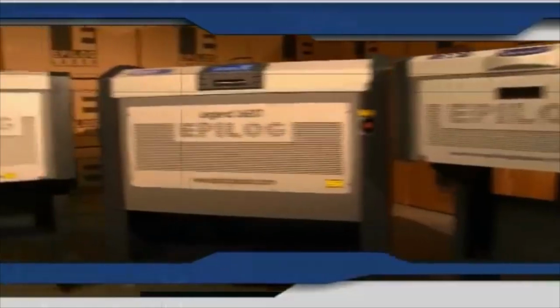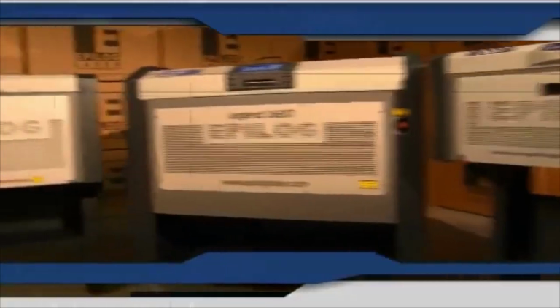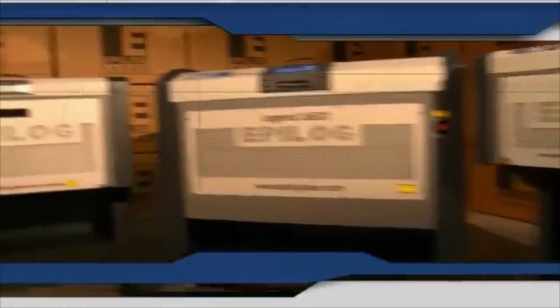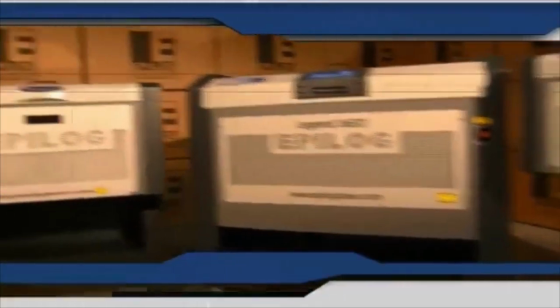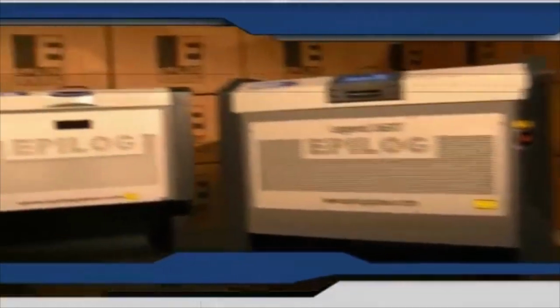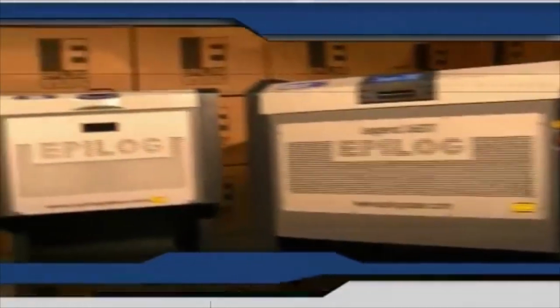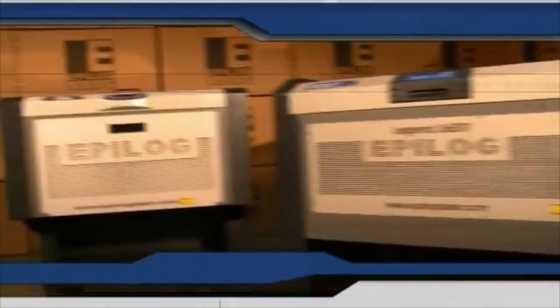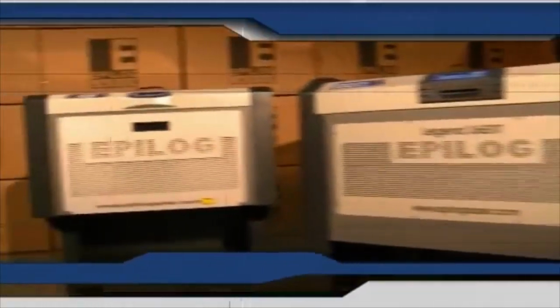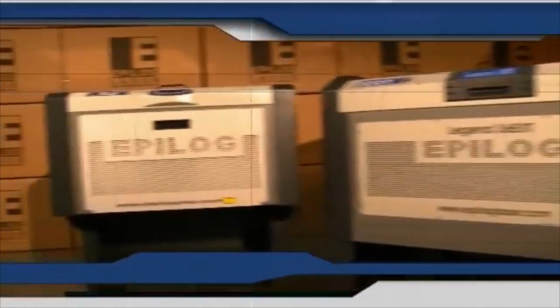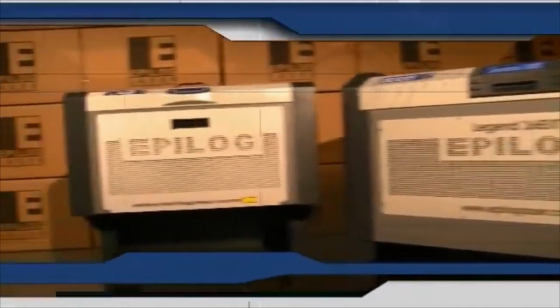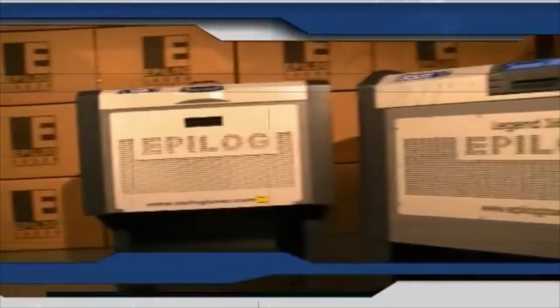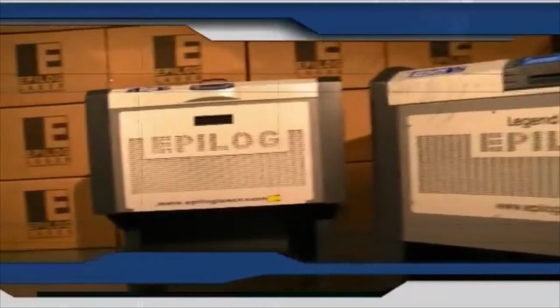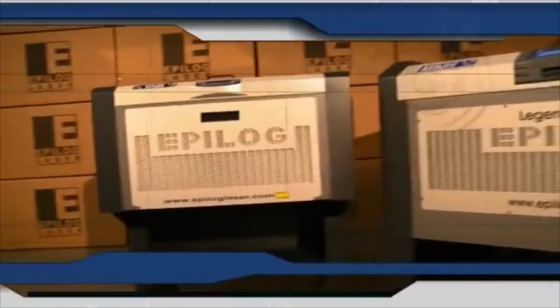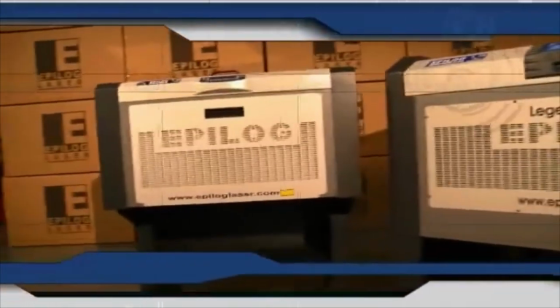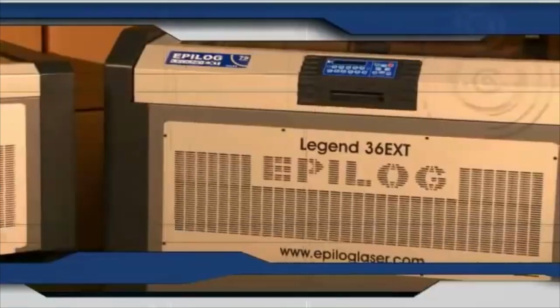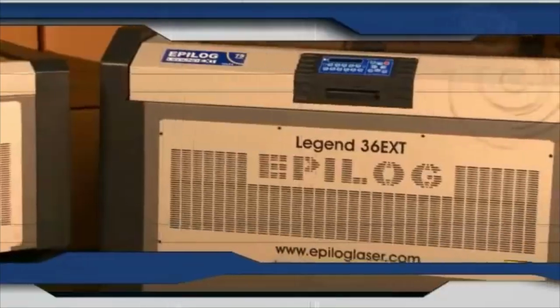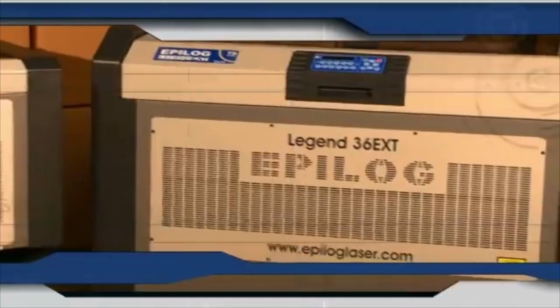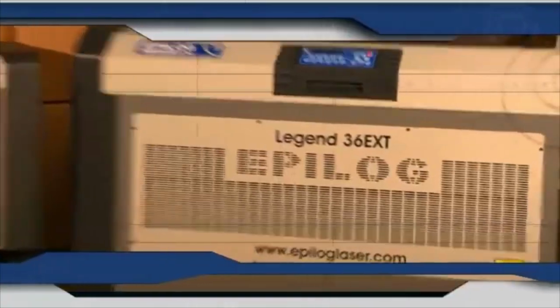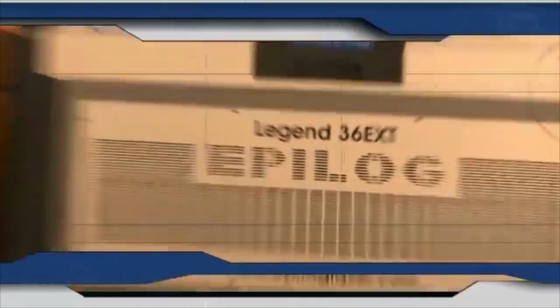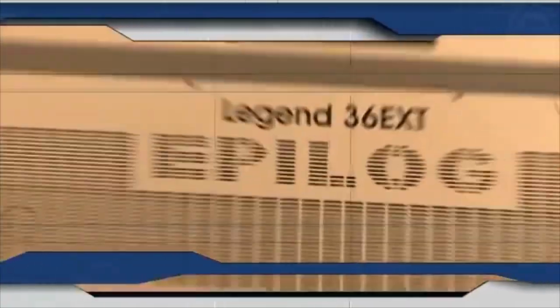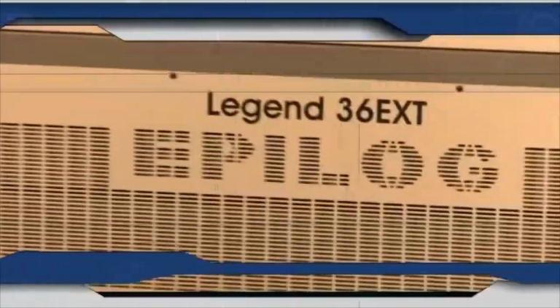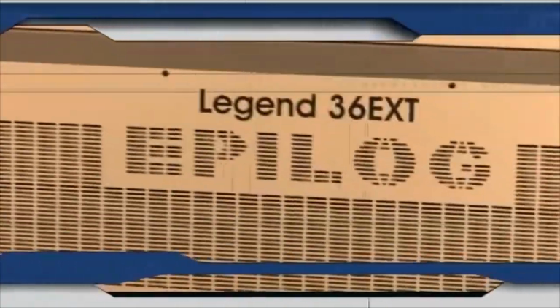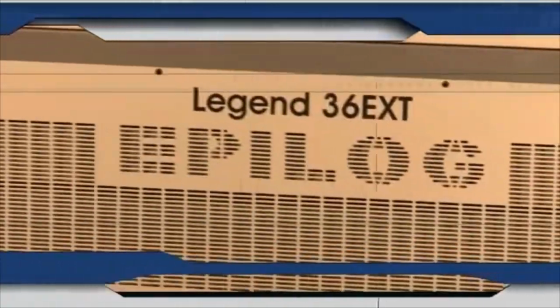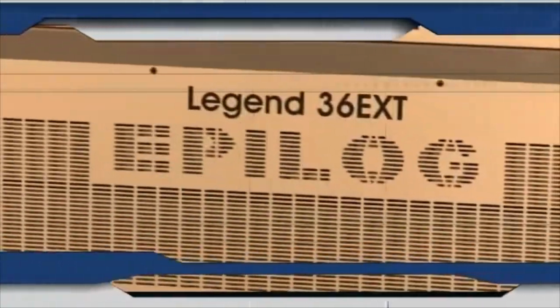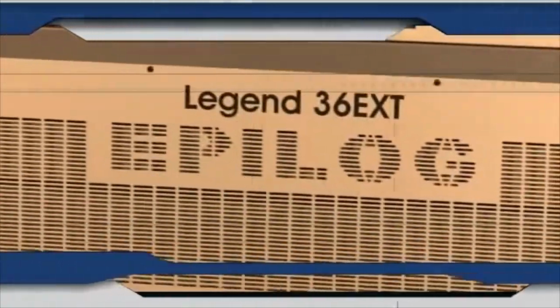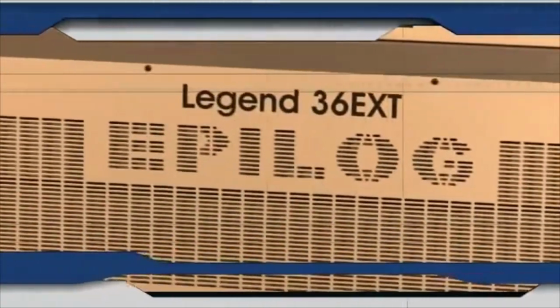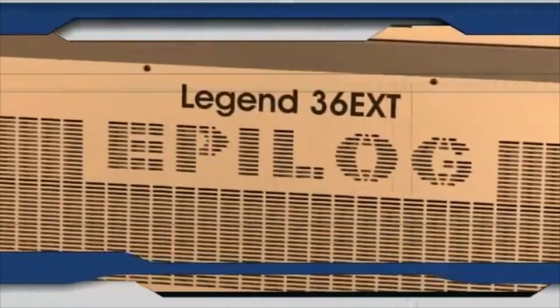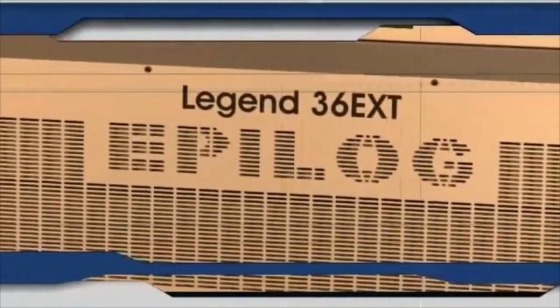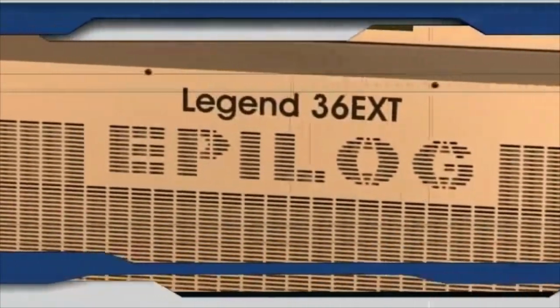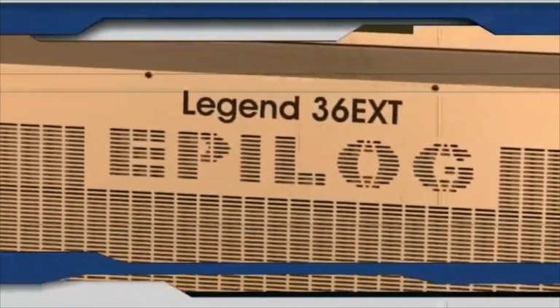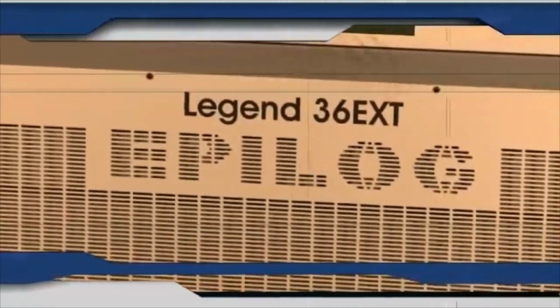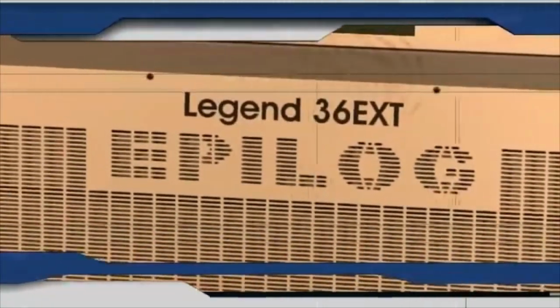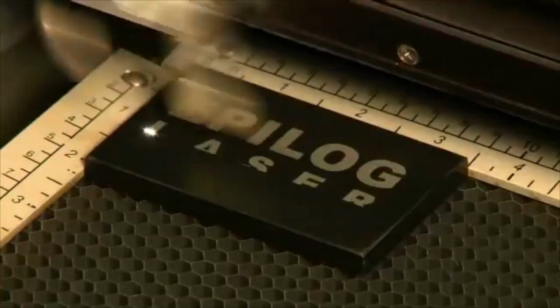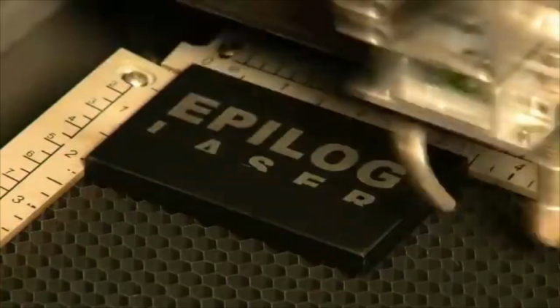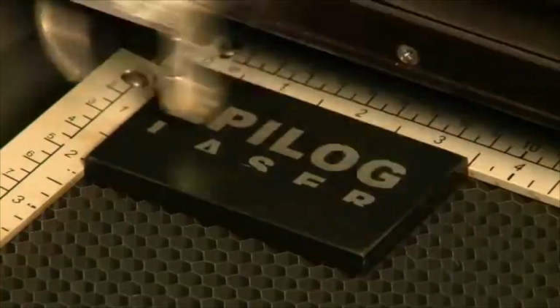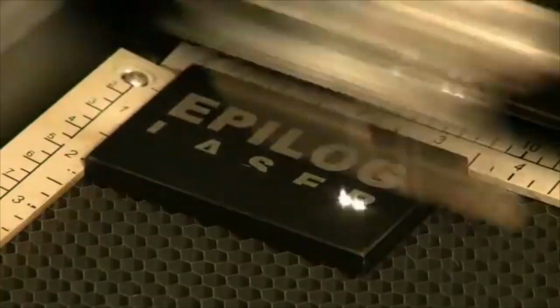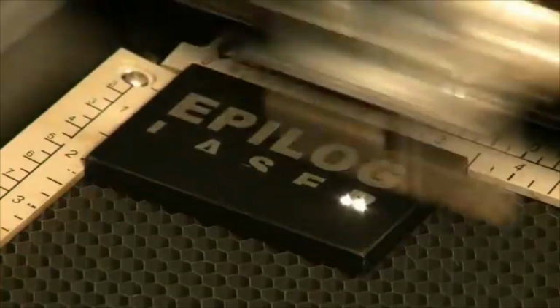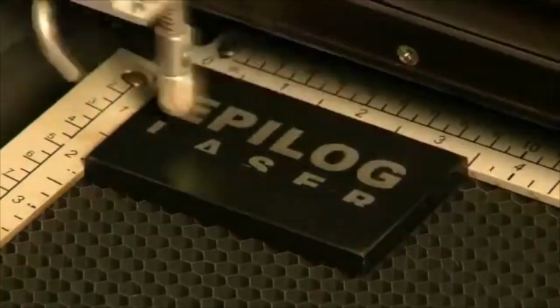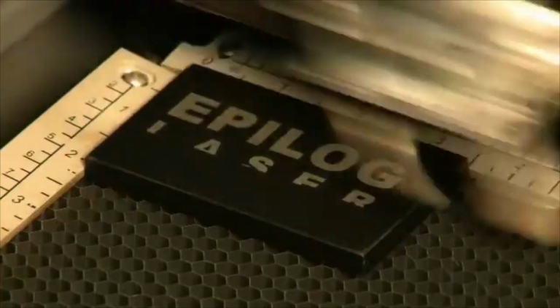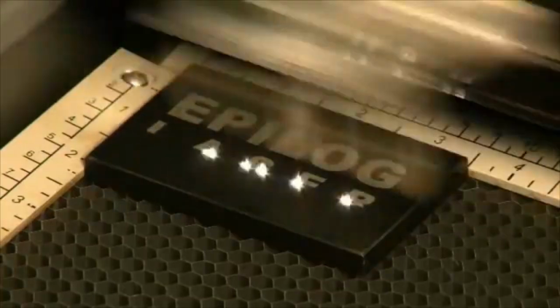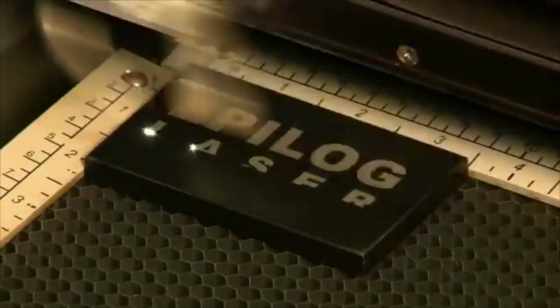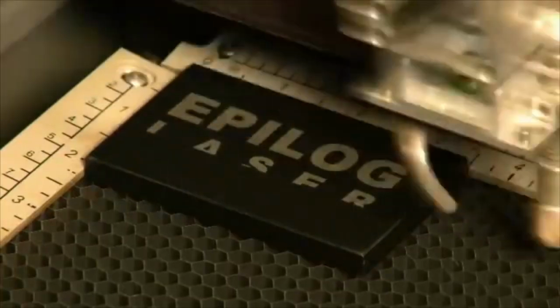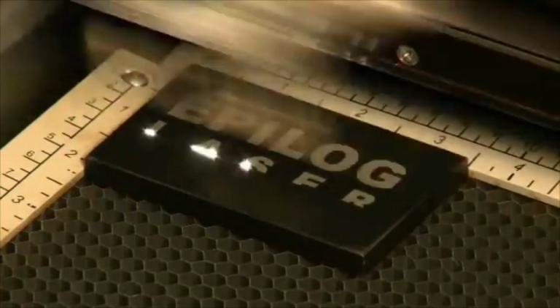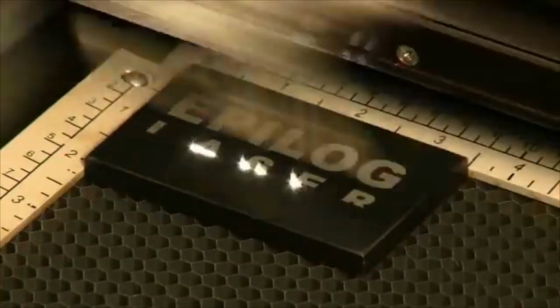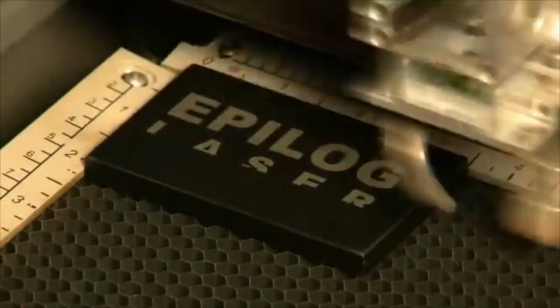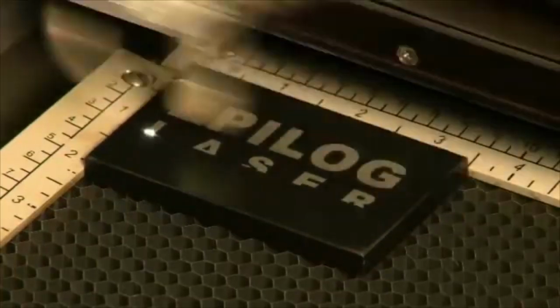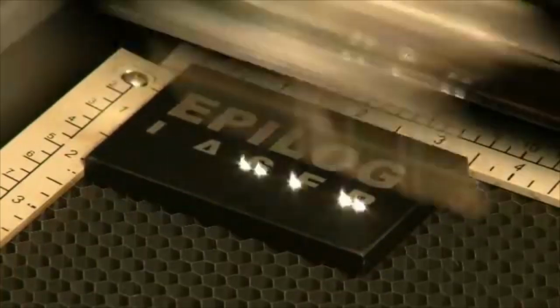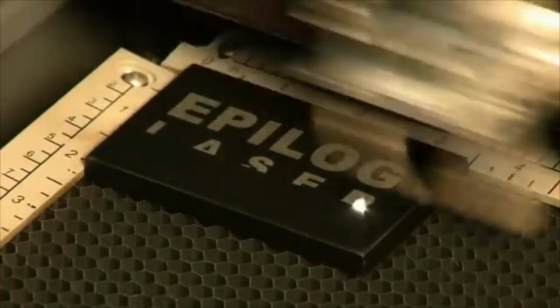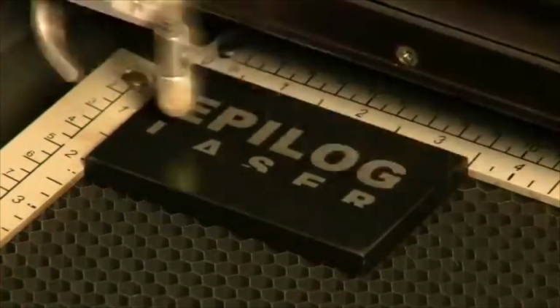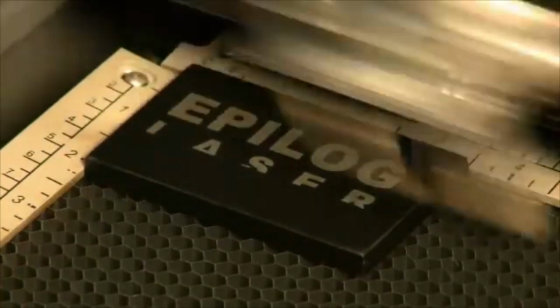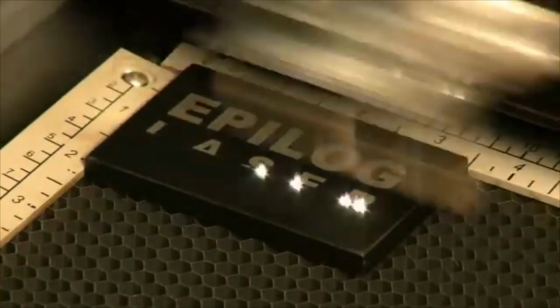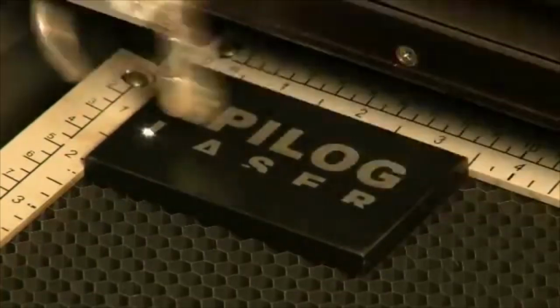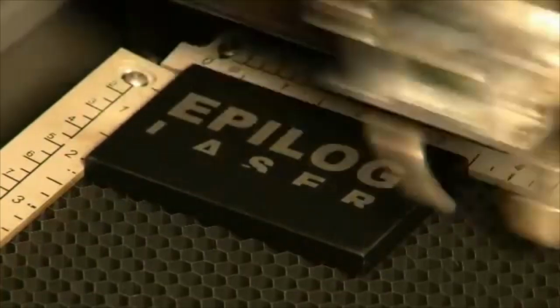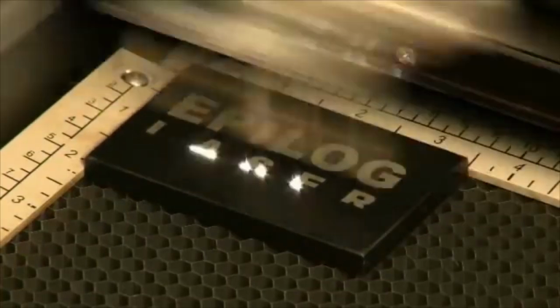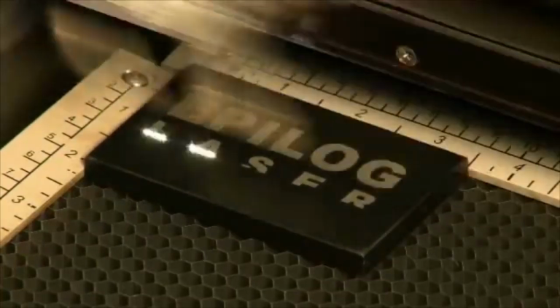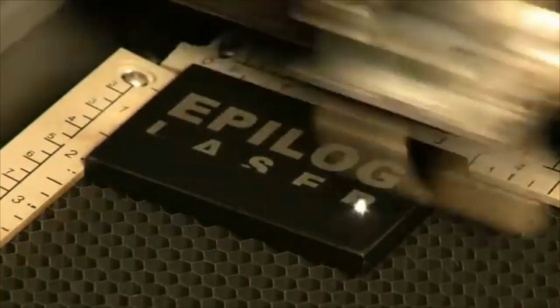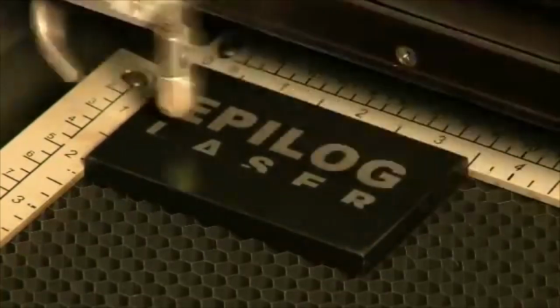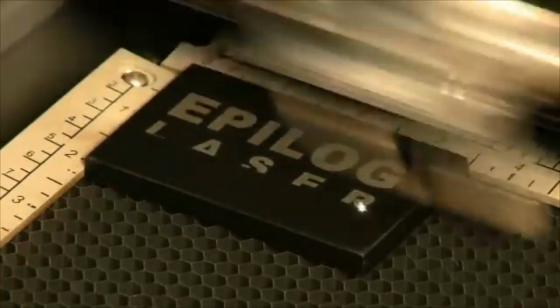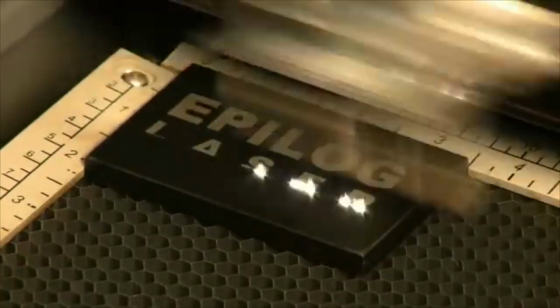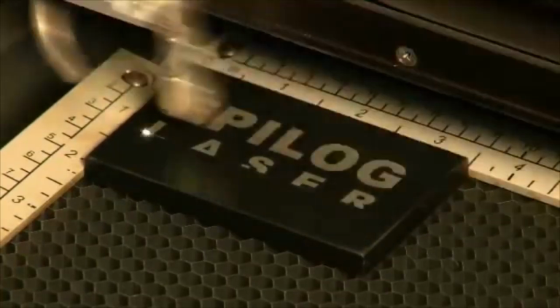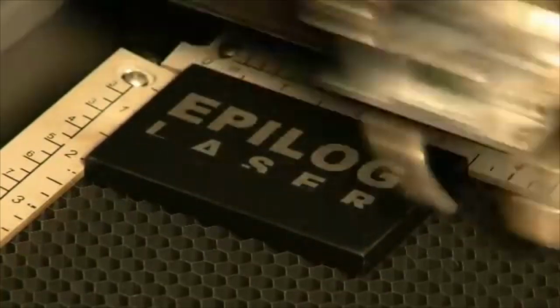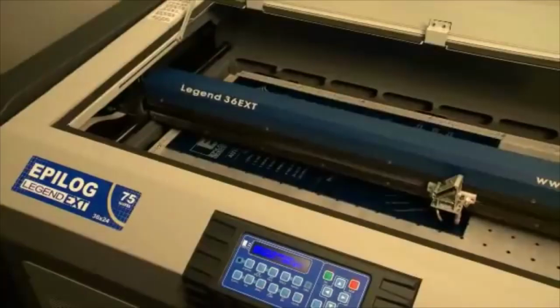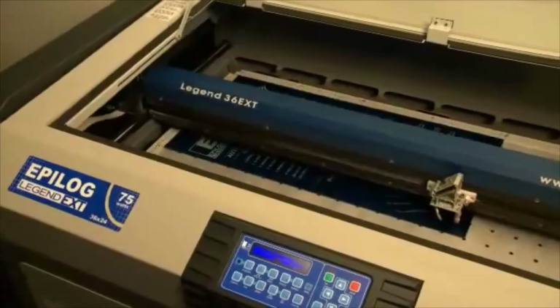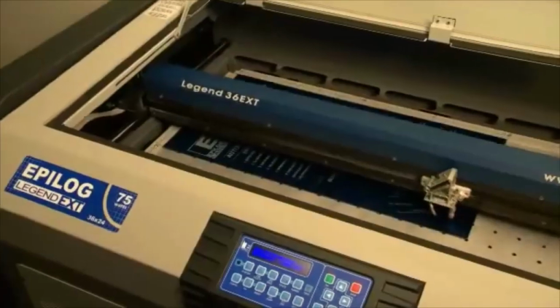Epilogue's flagship line that offers the highest quality, most advanced motion control system available.